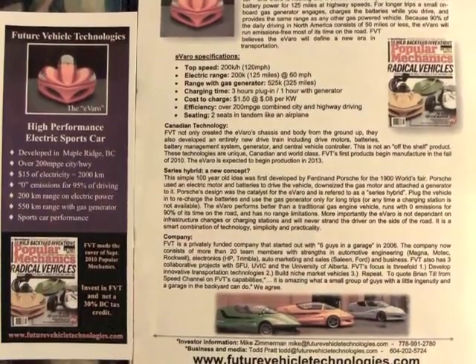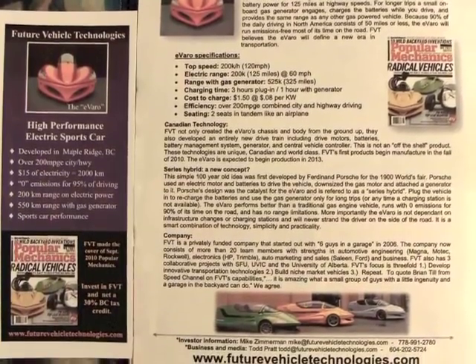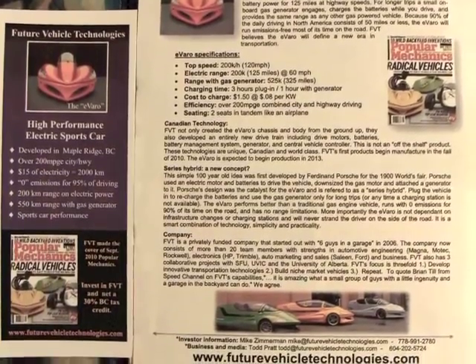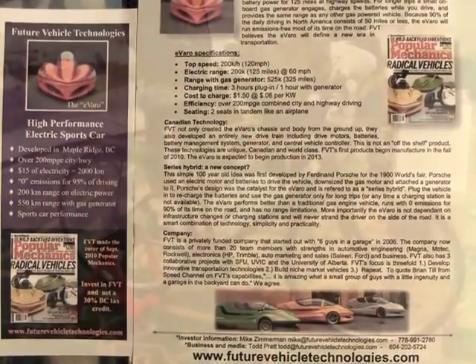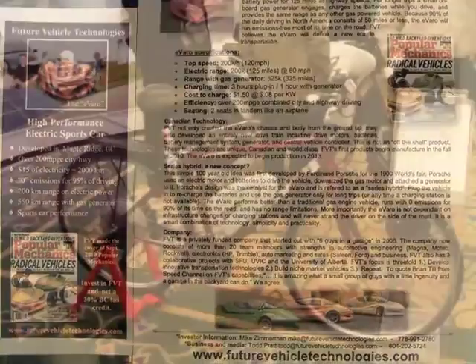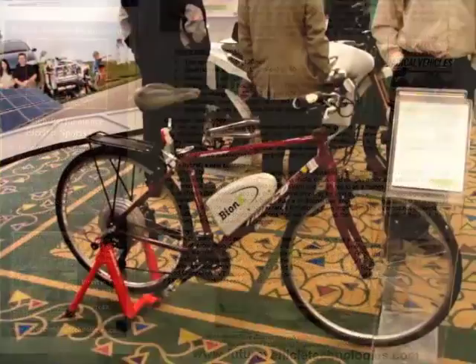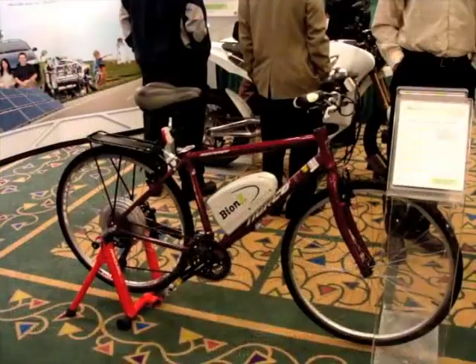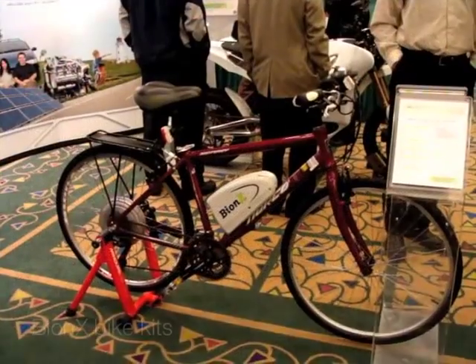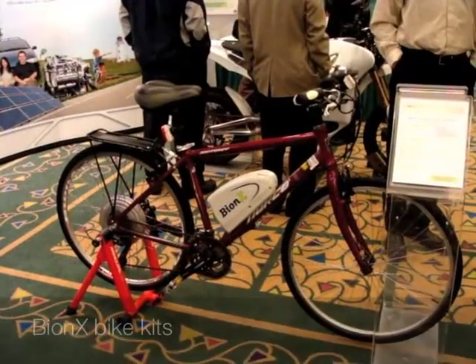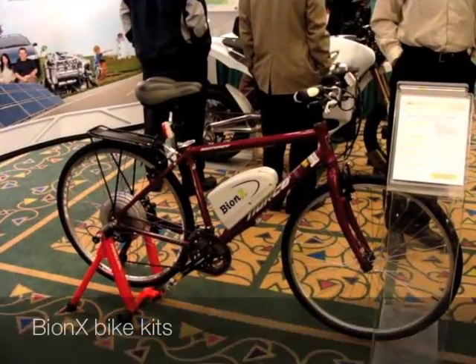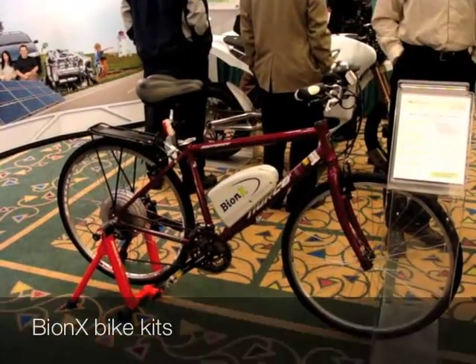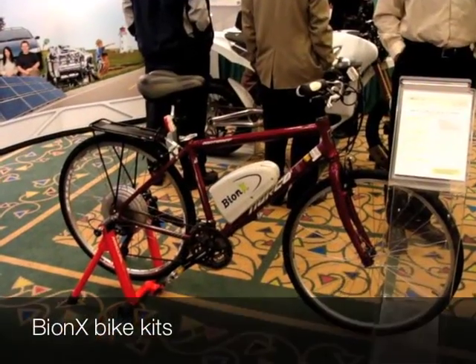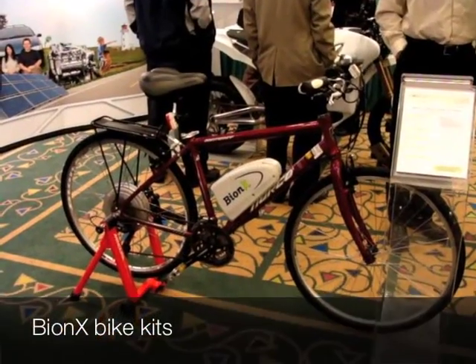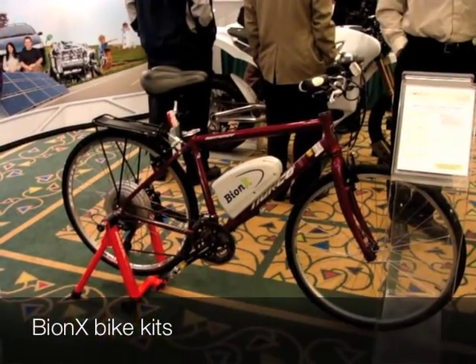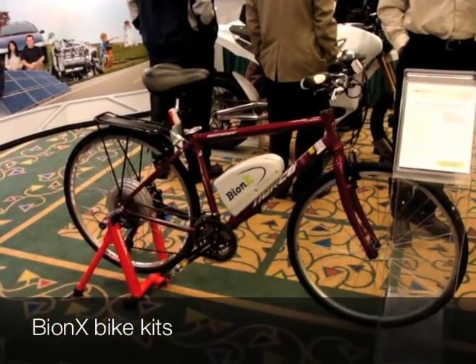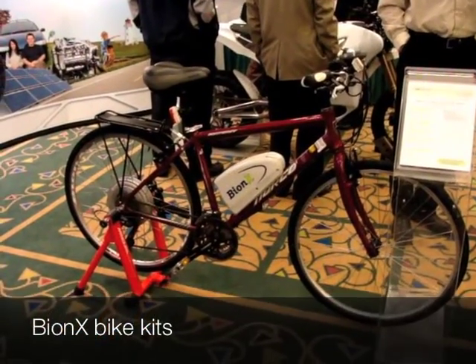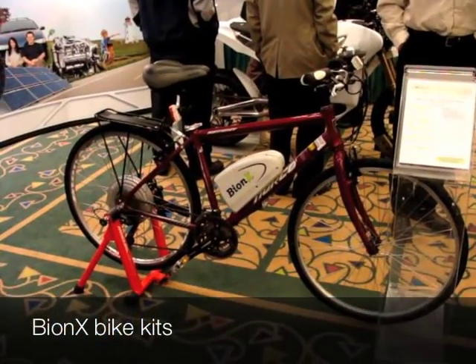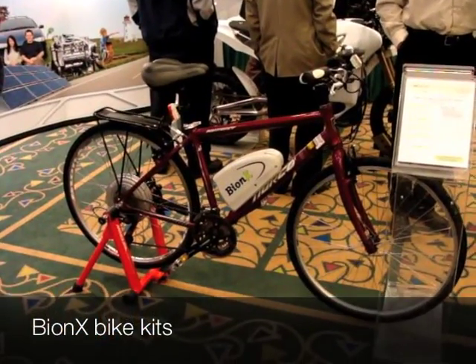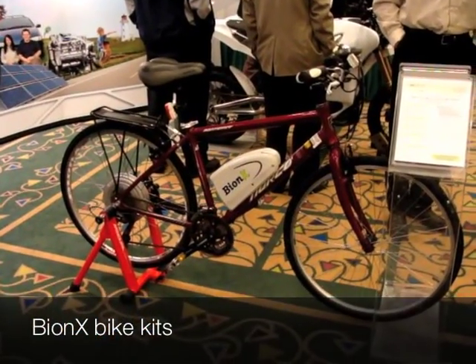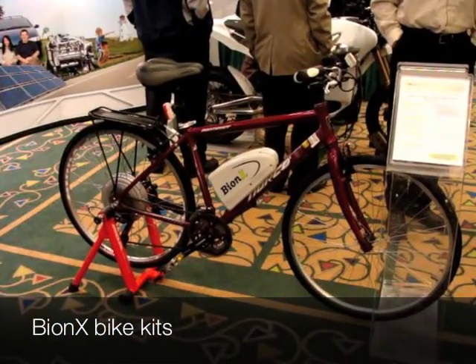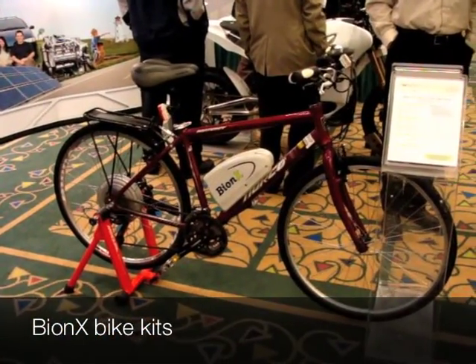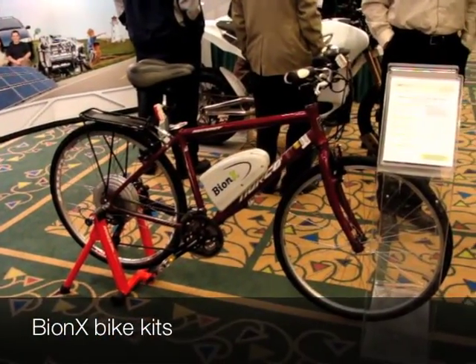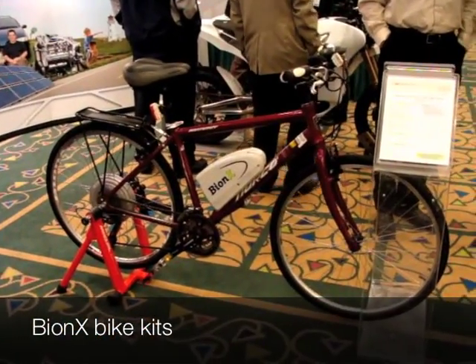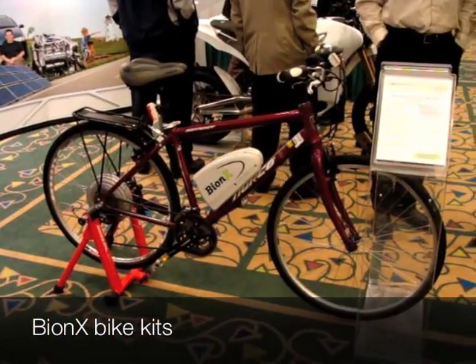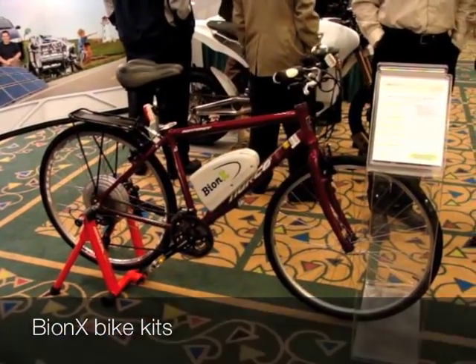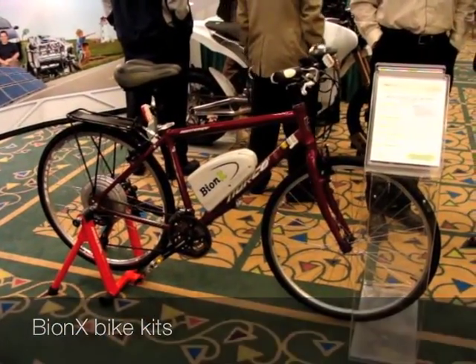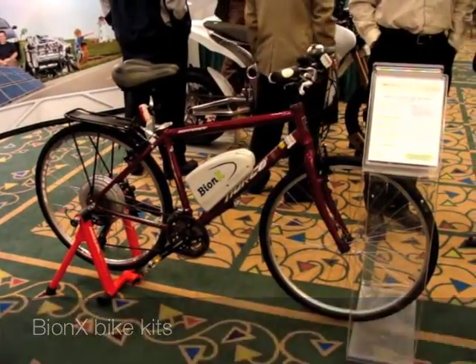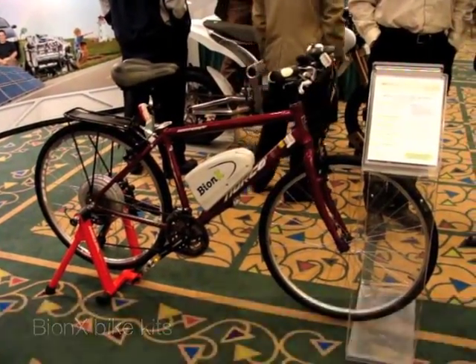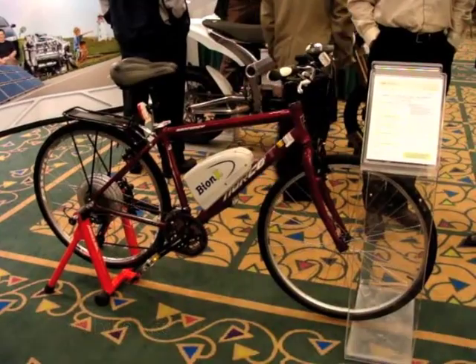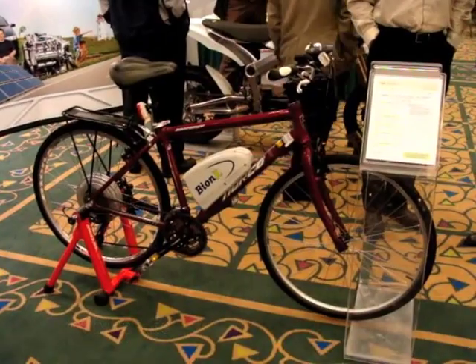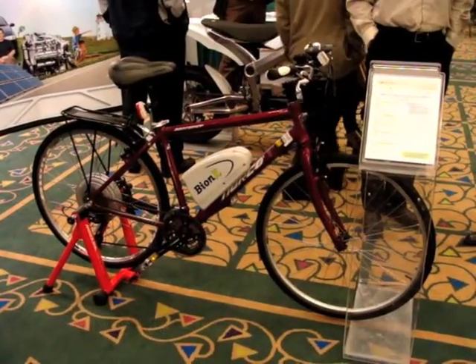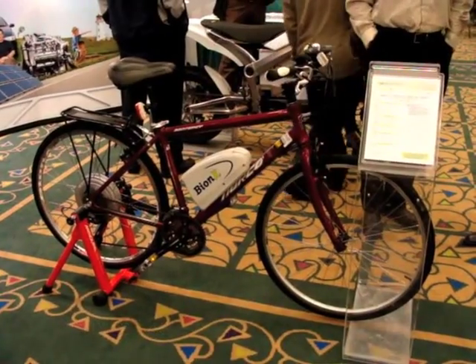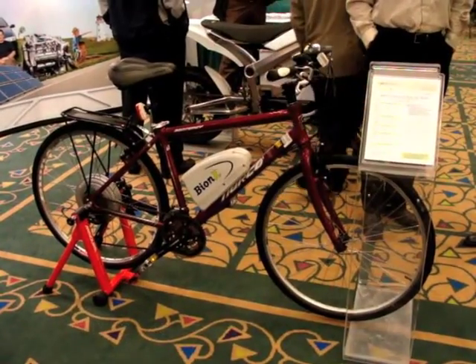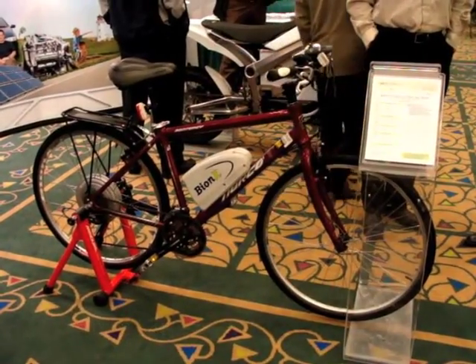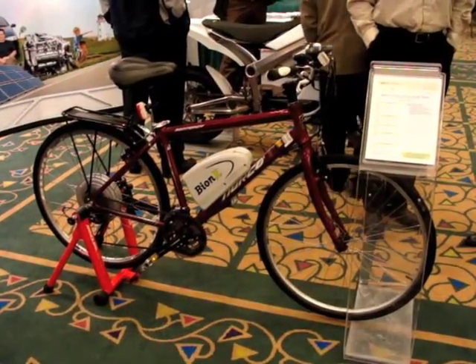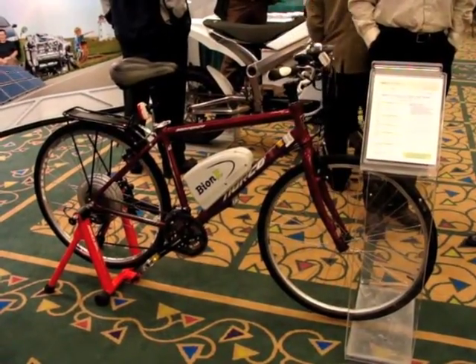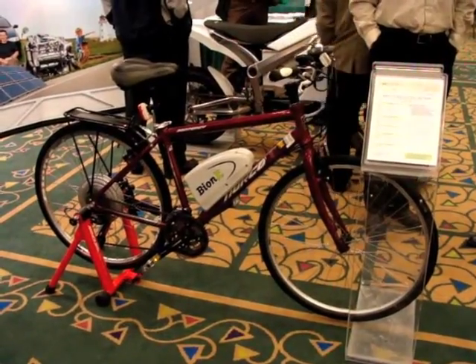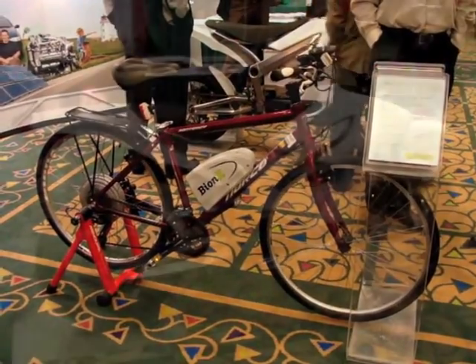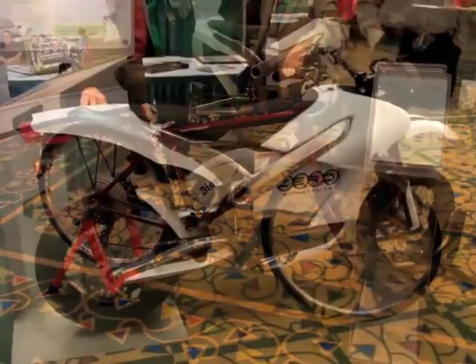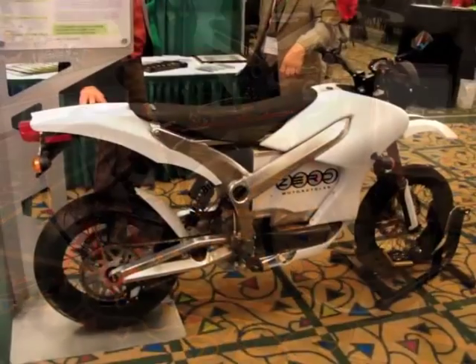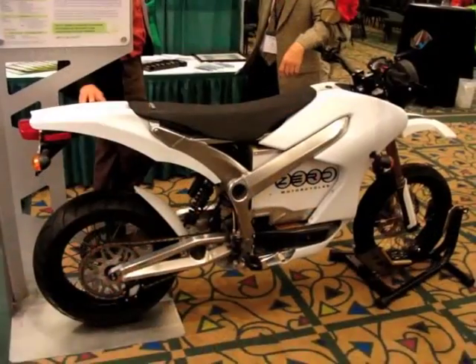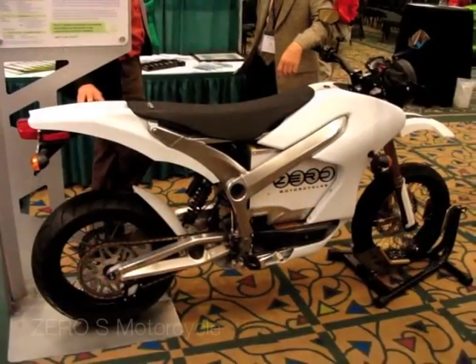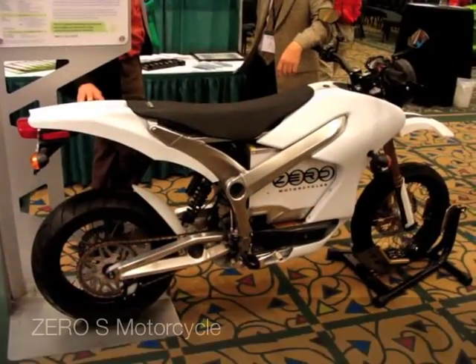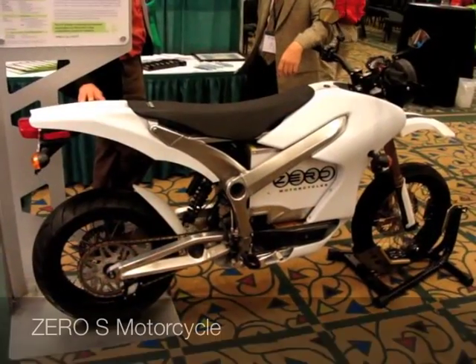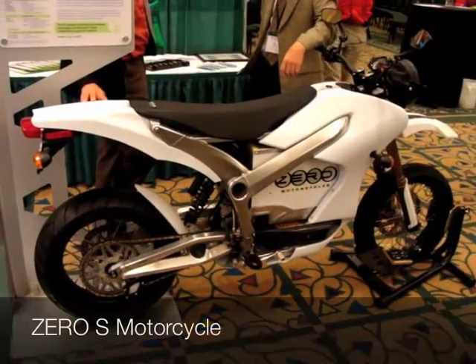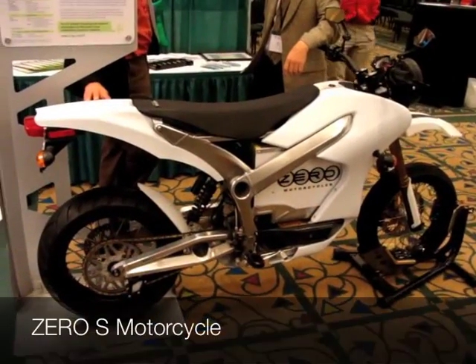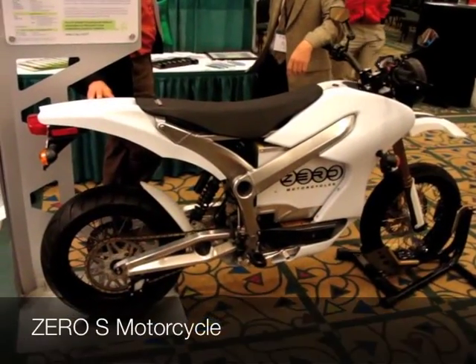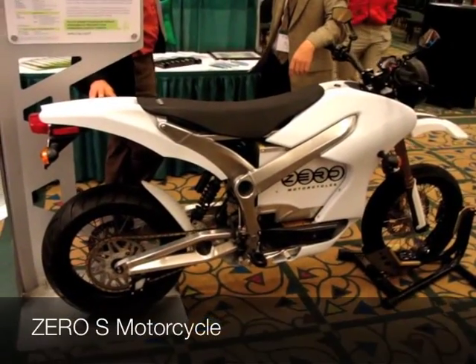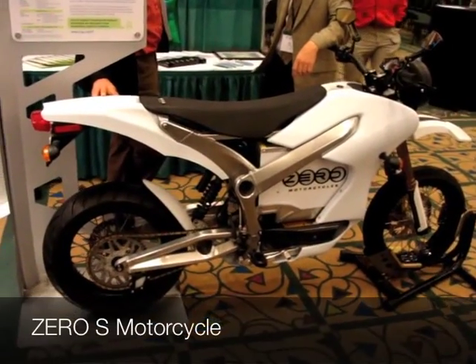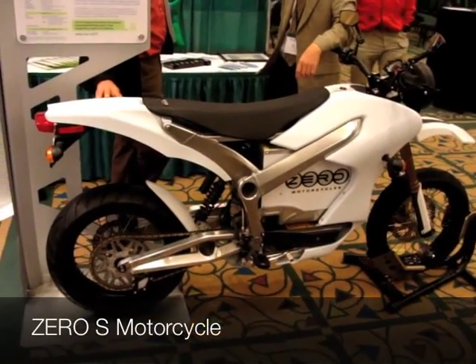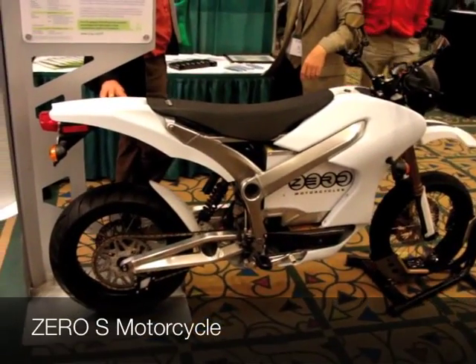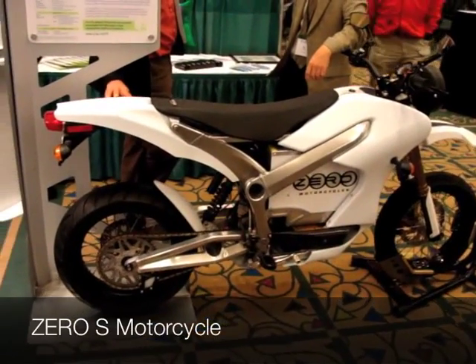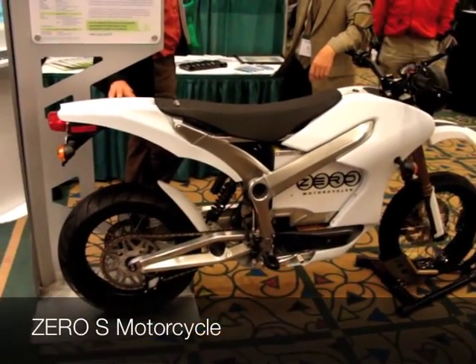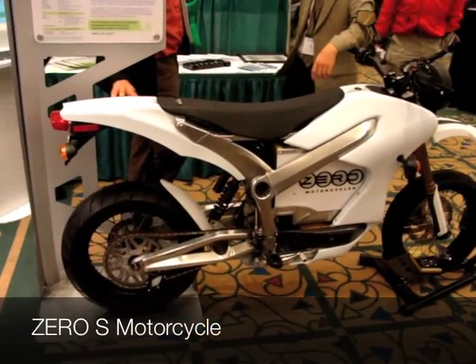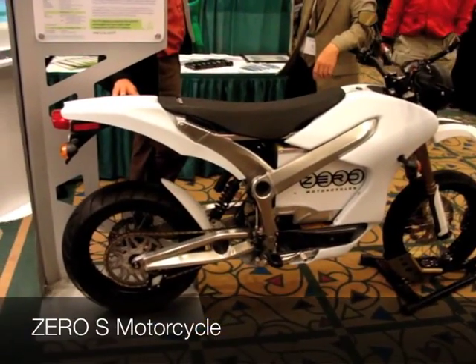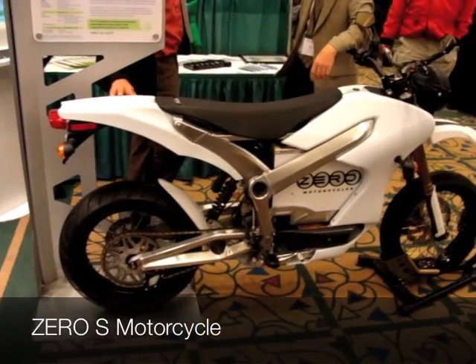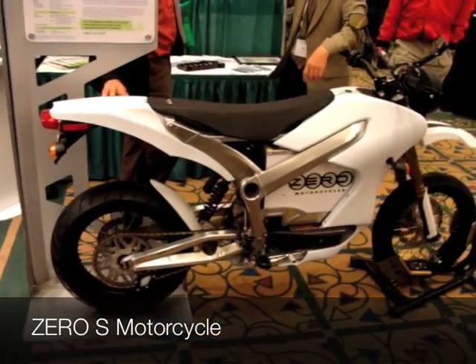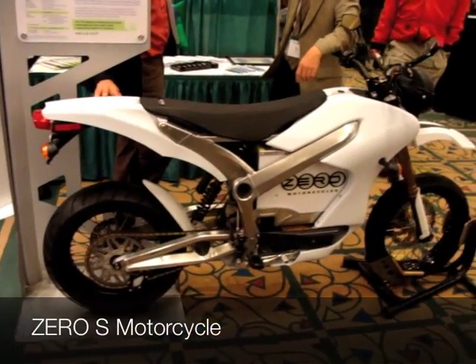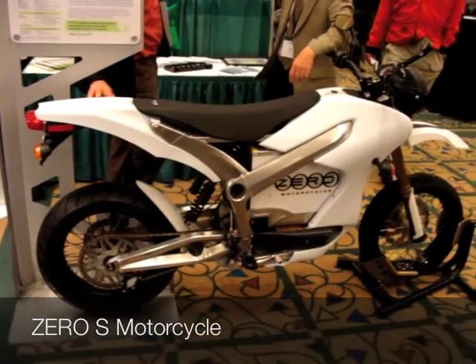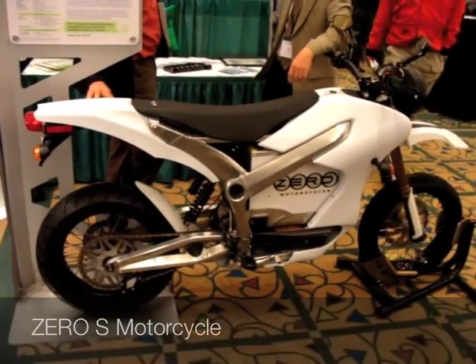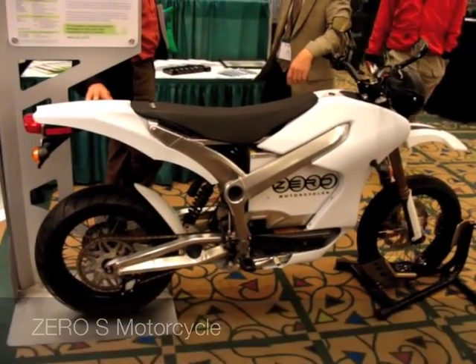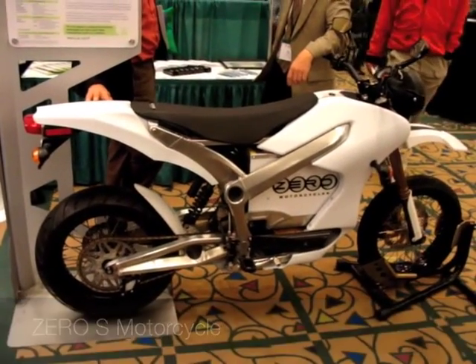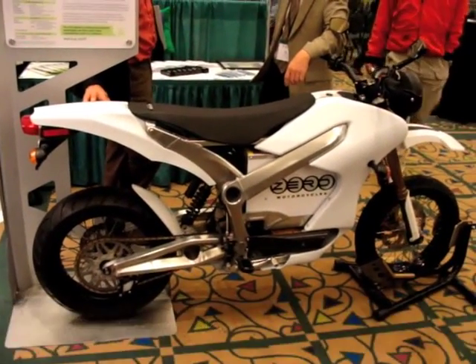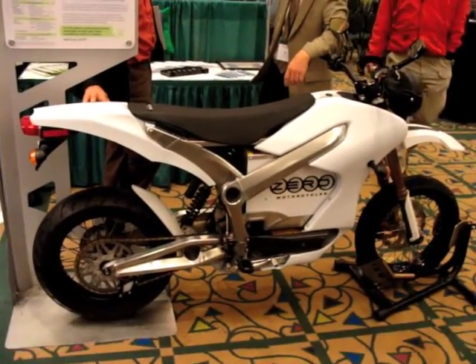Some other offerings here were Bionic Bikes and Zero Motorcycles.